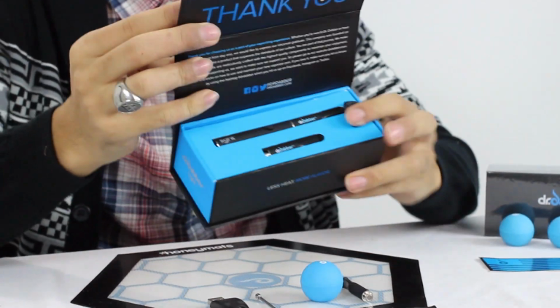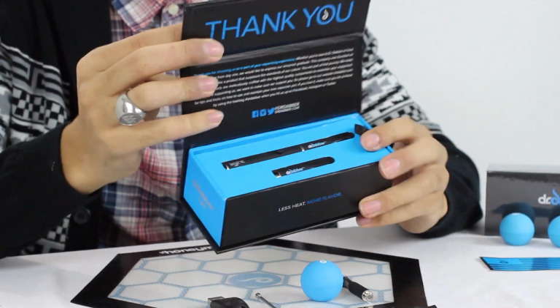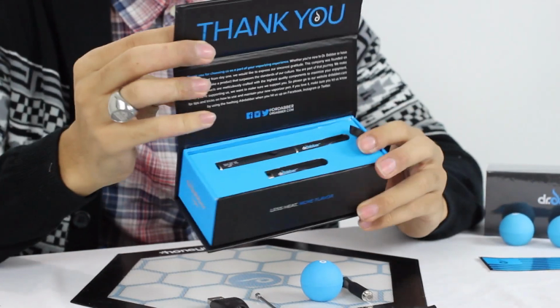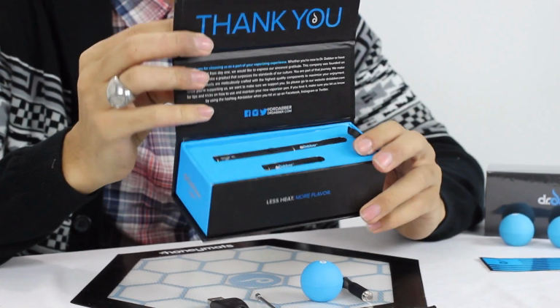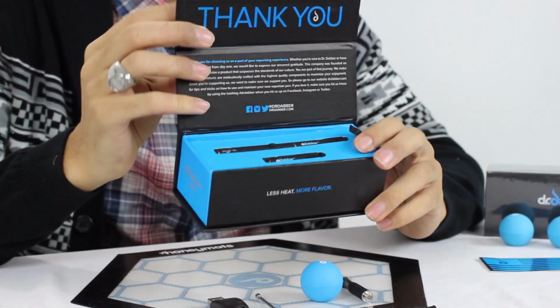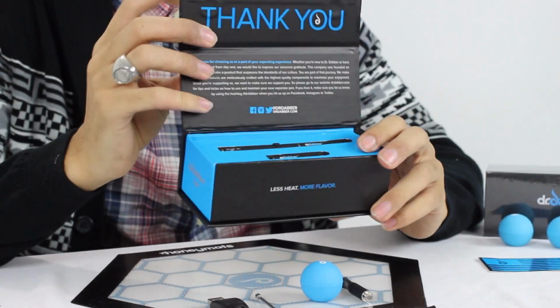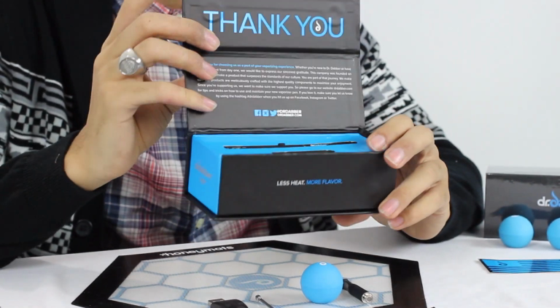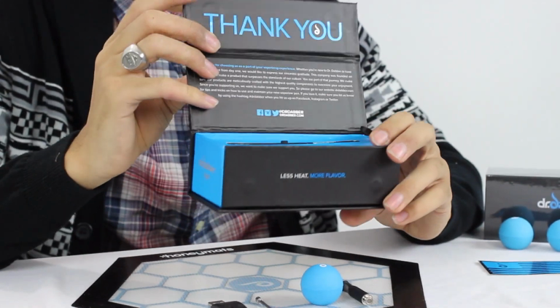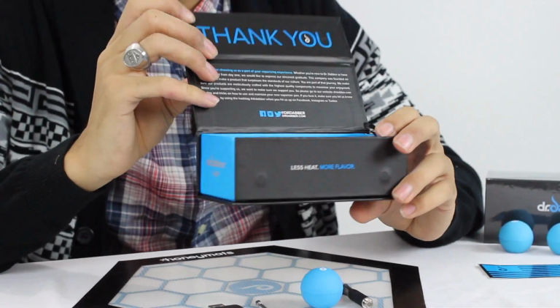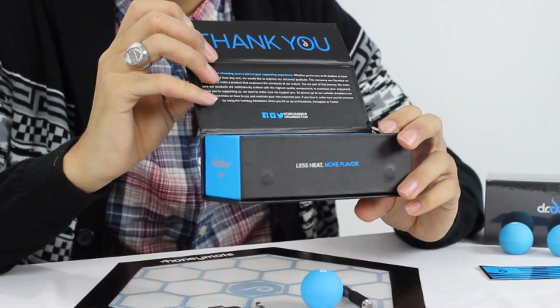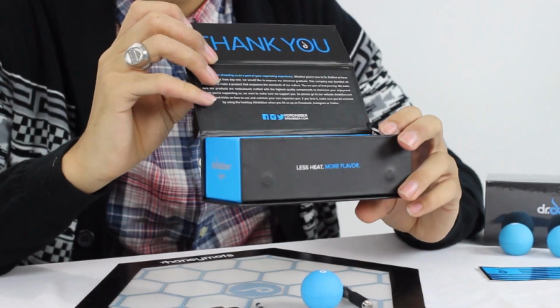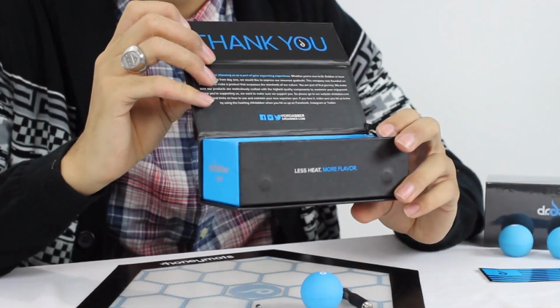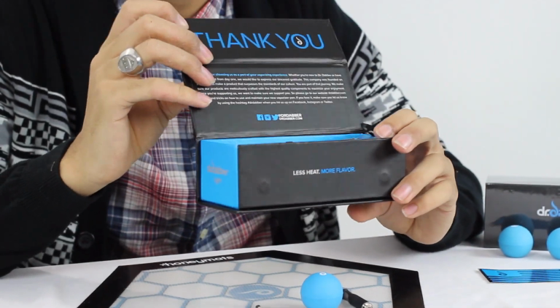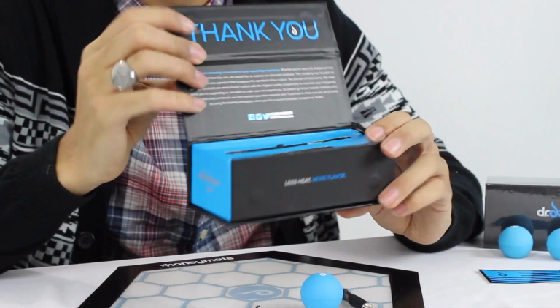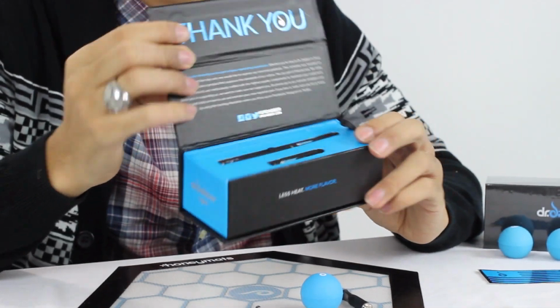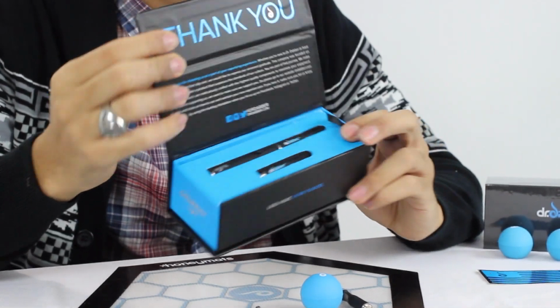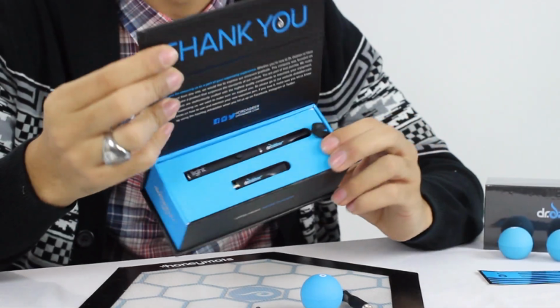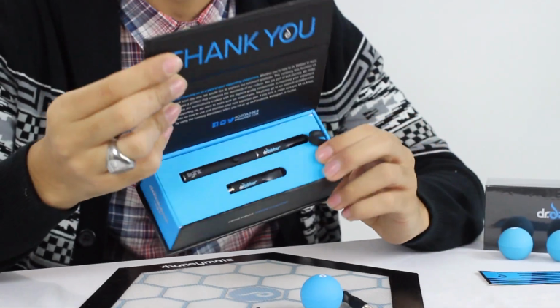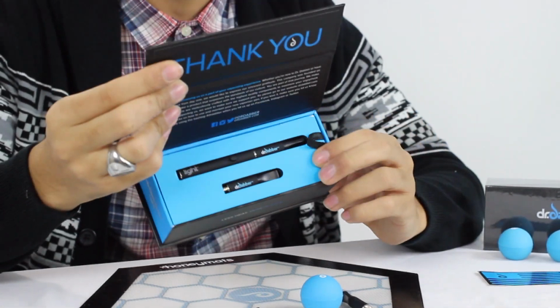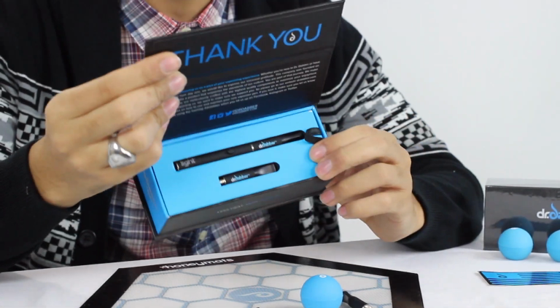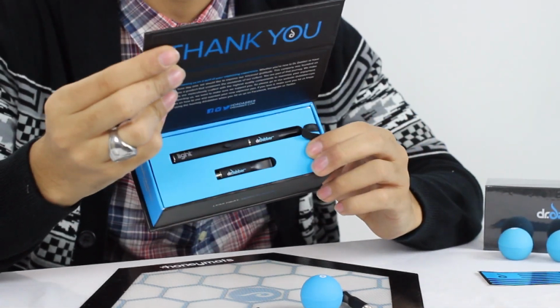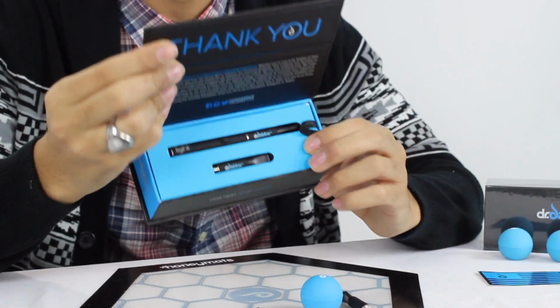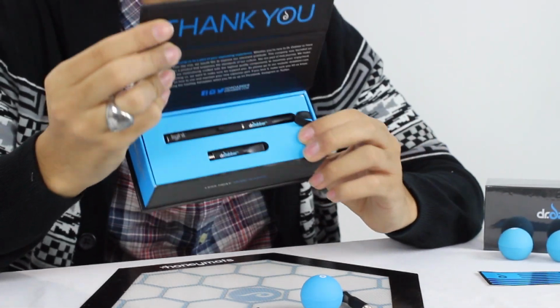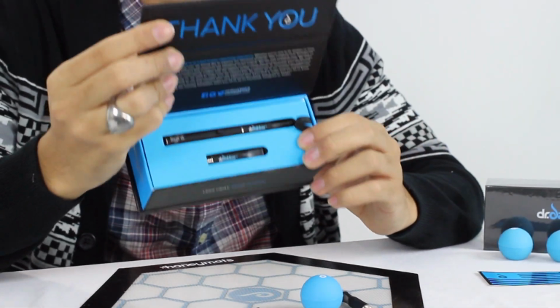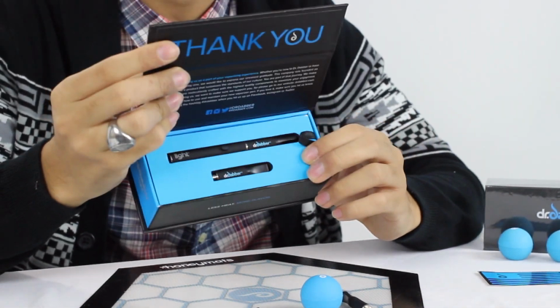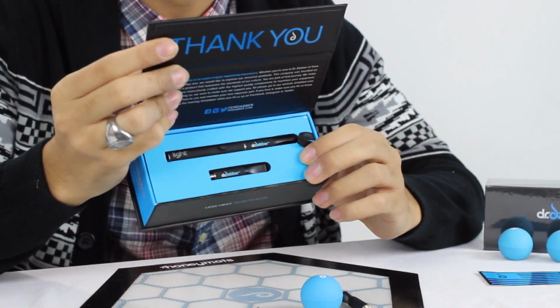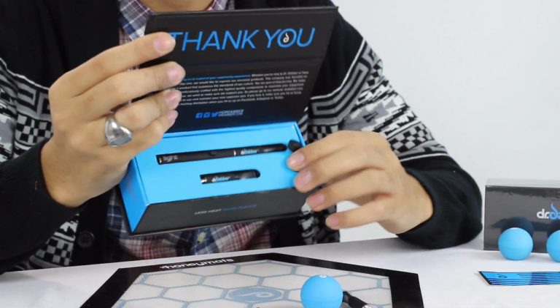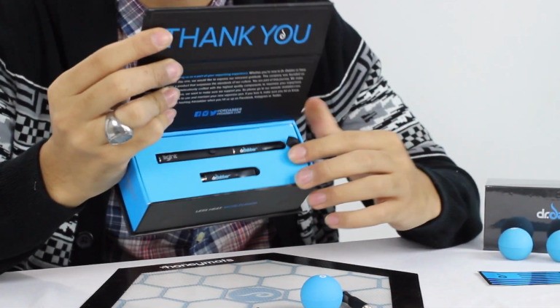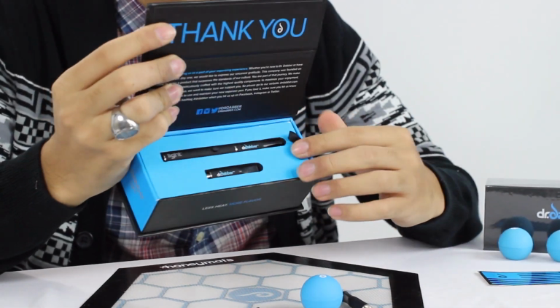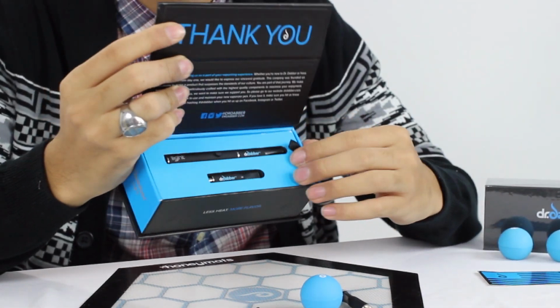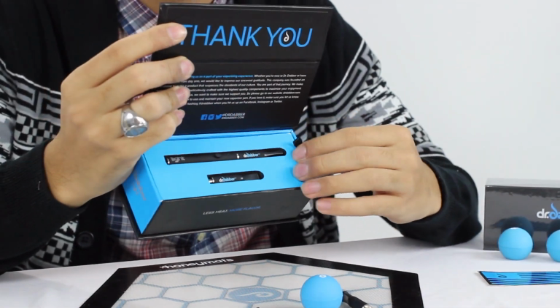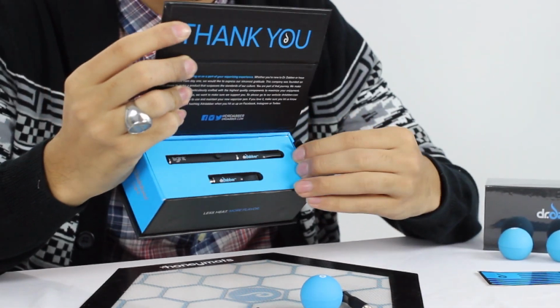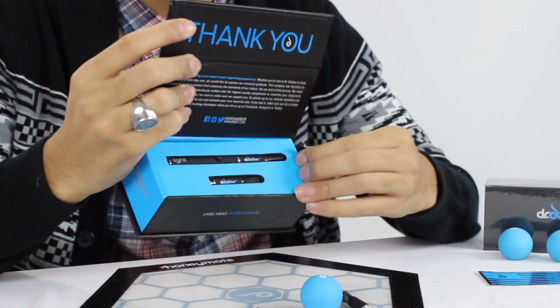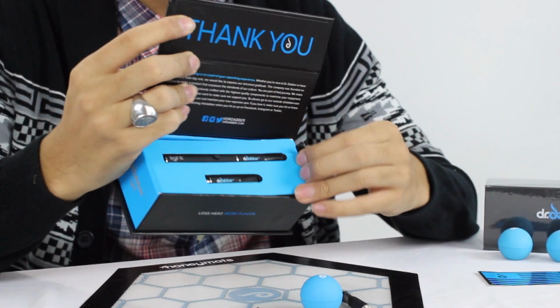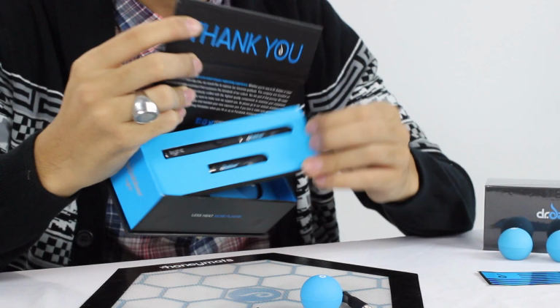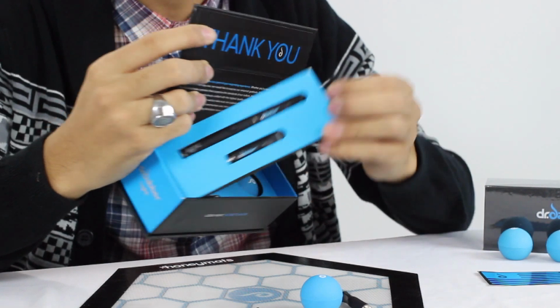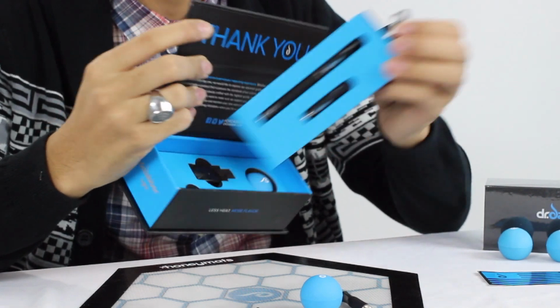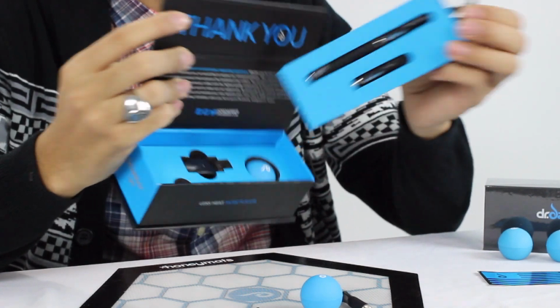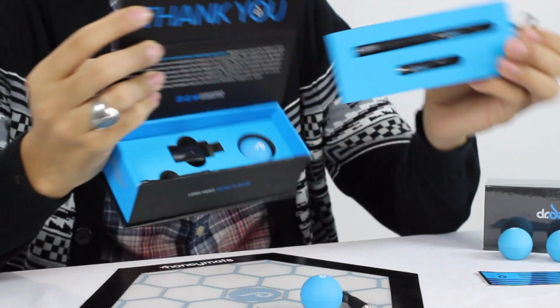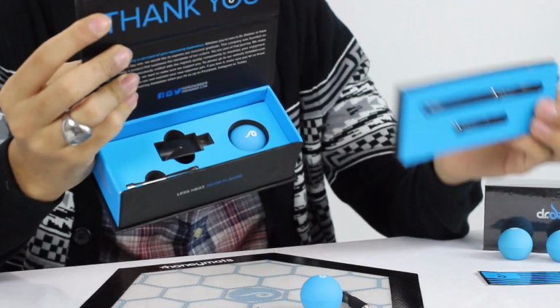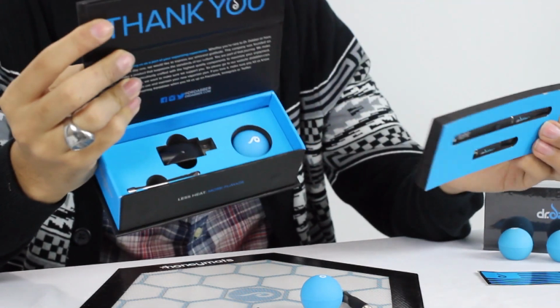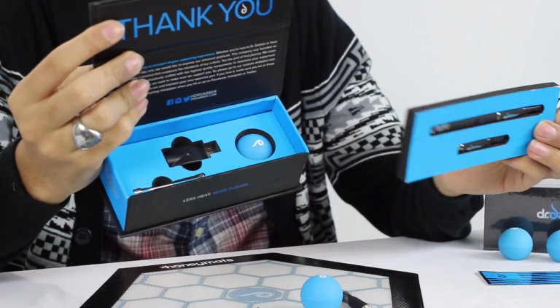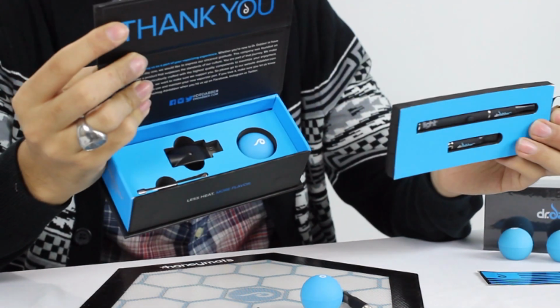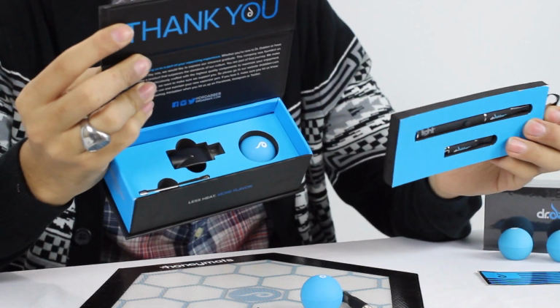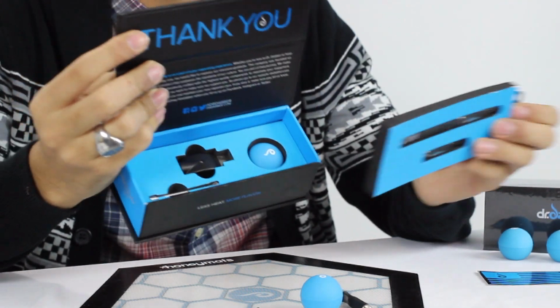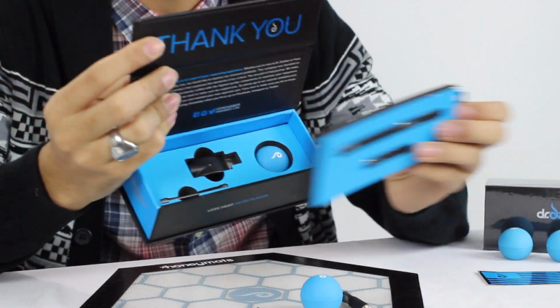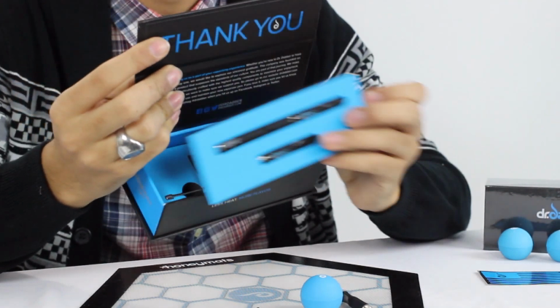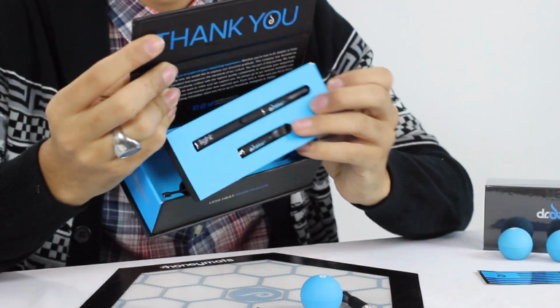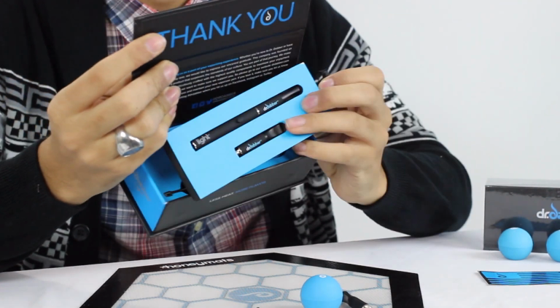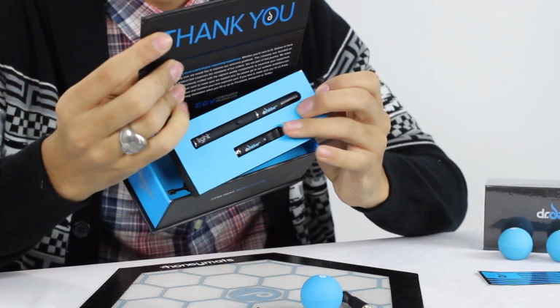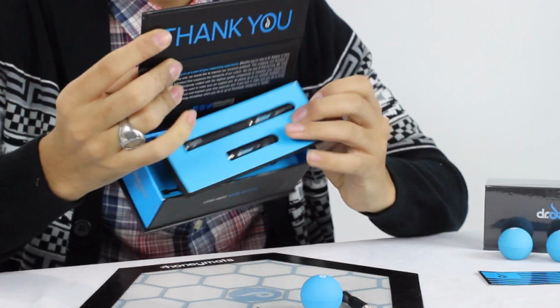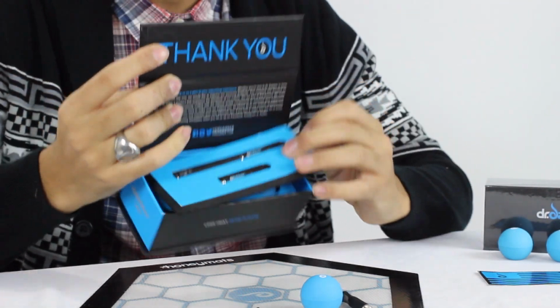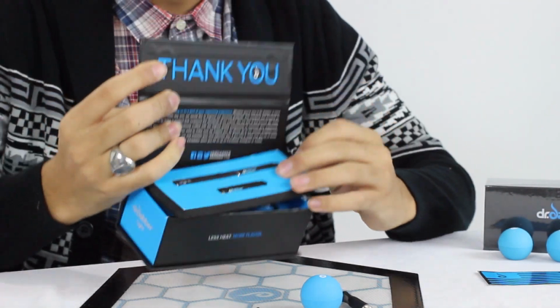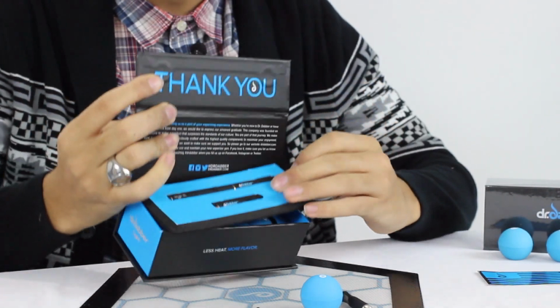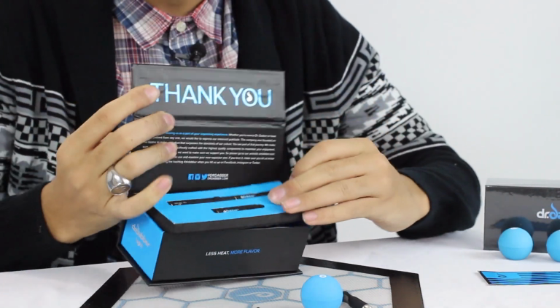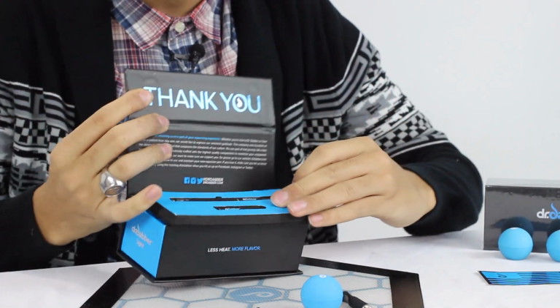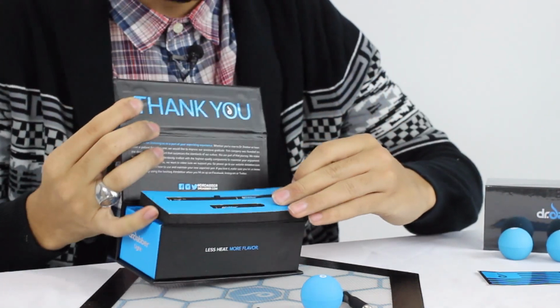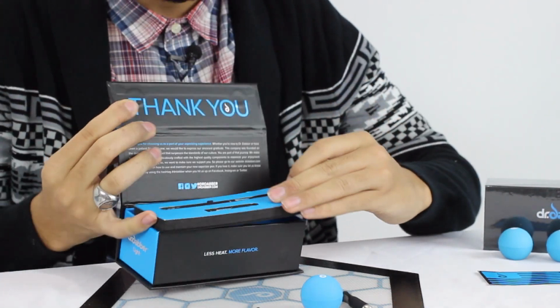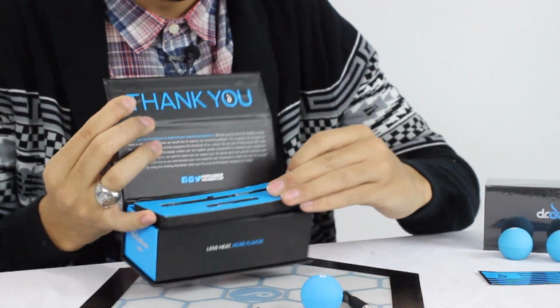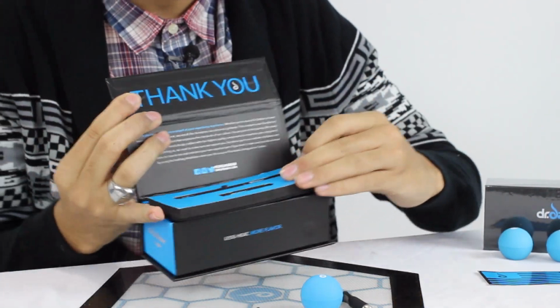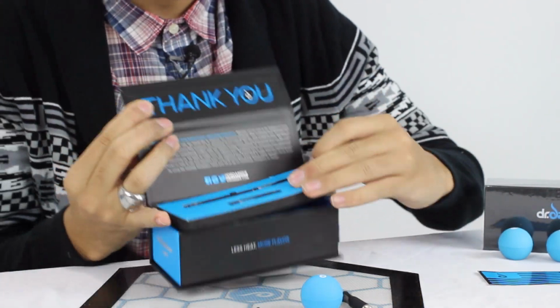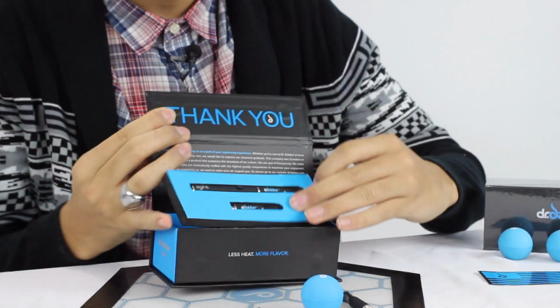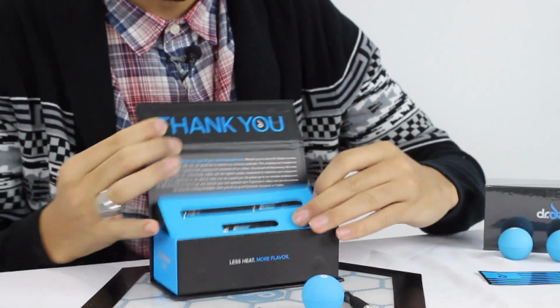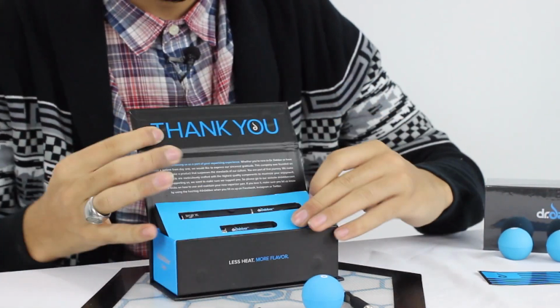If you open up the kit here, it comes with the vaporizer right there and some other stuff in there. We'll delve into that in a little bit.